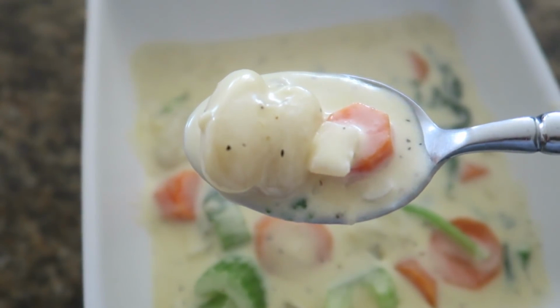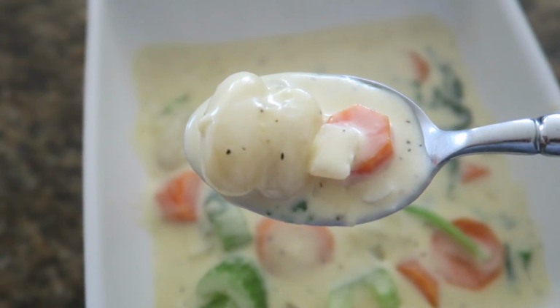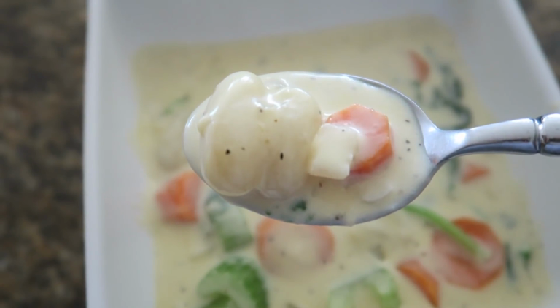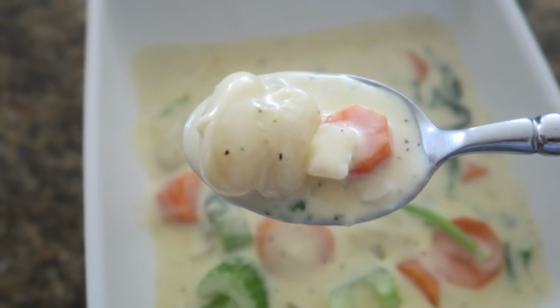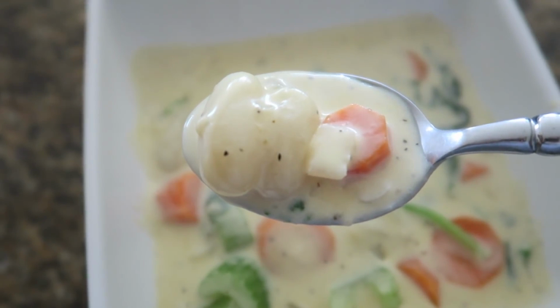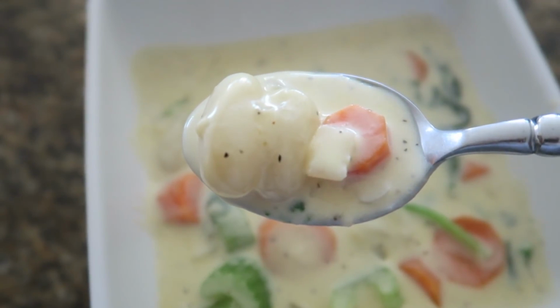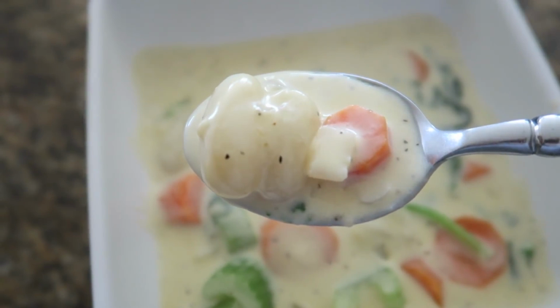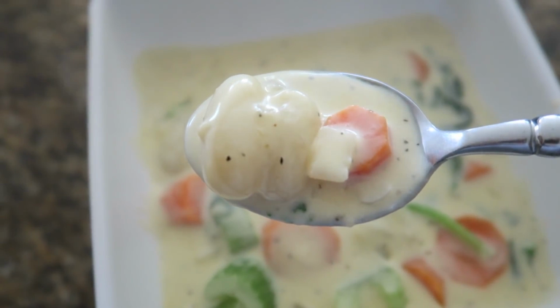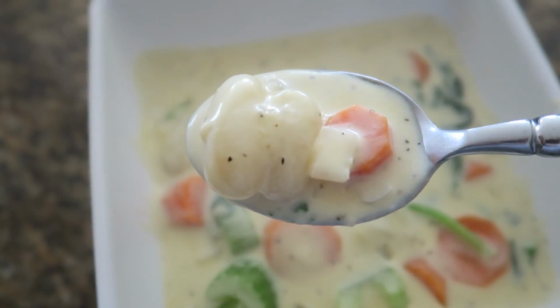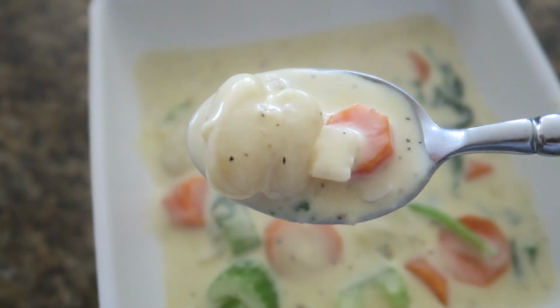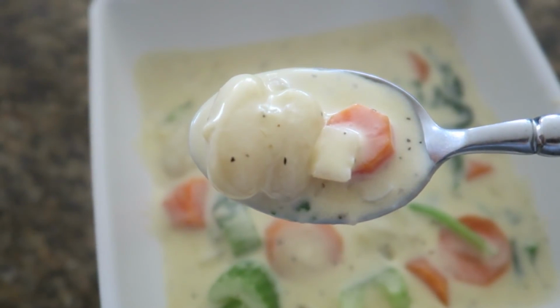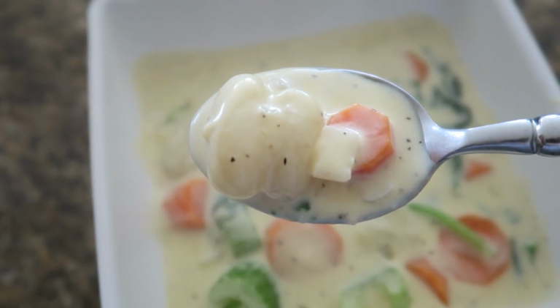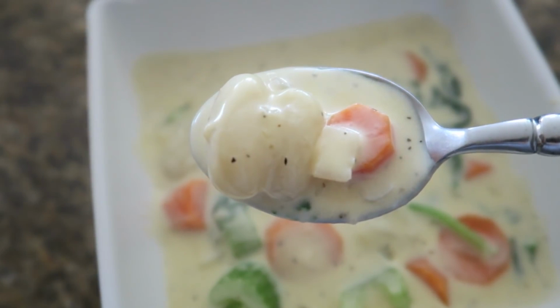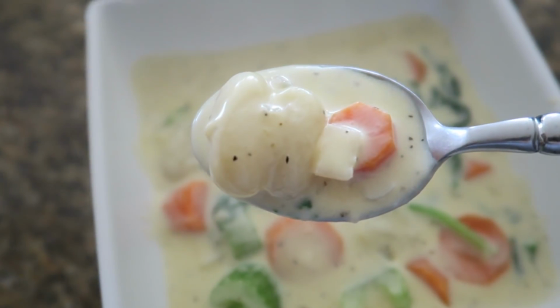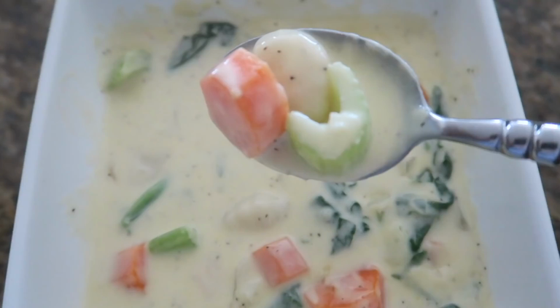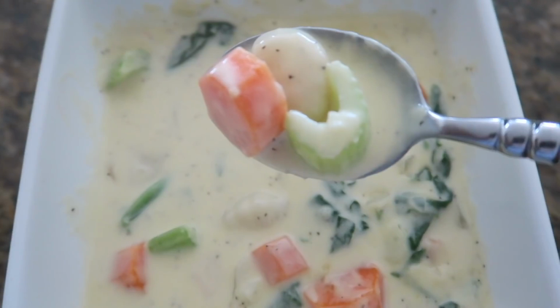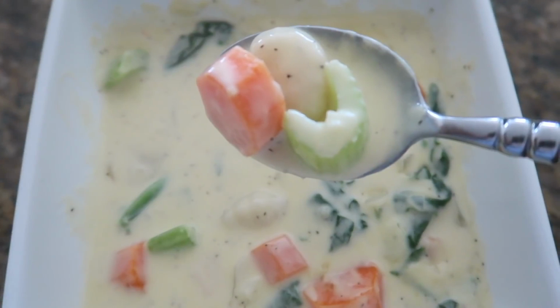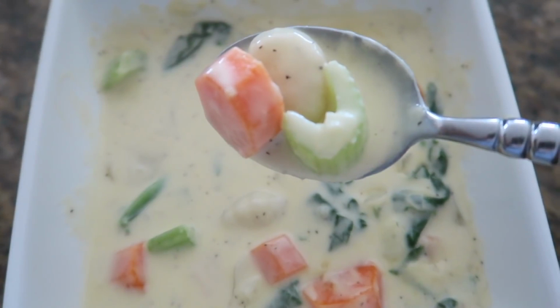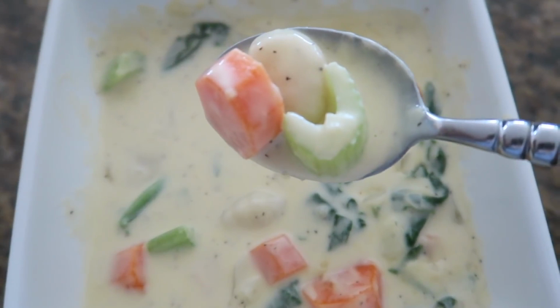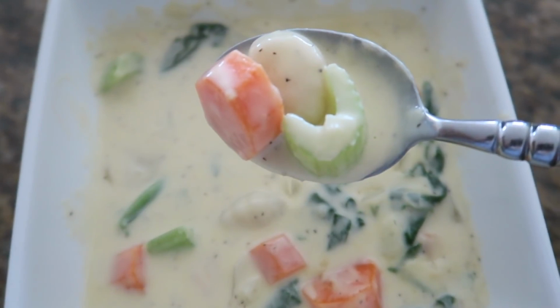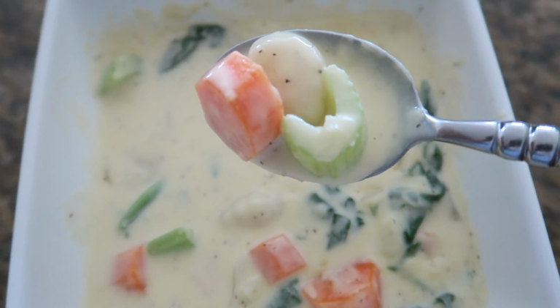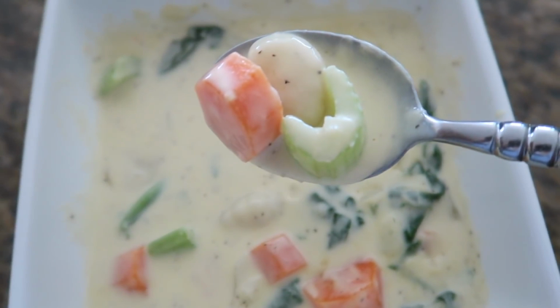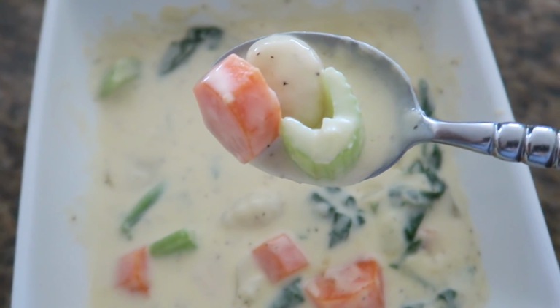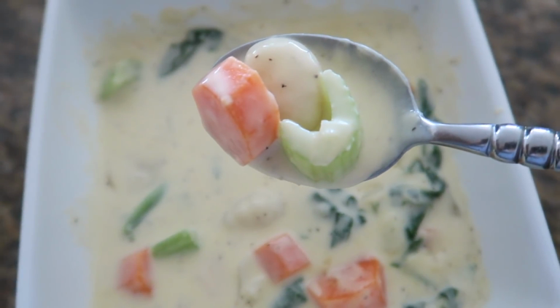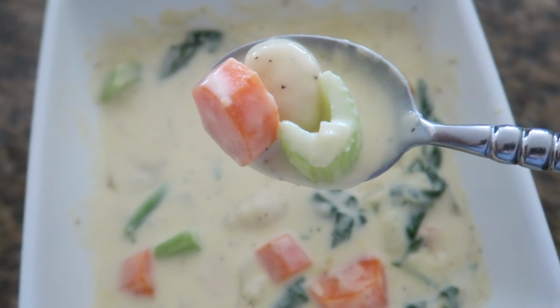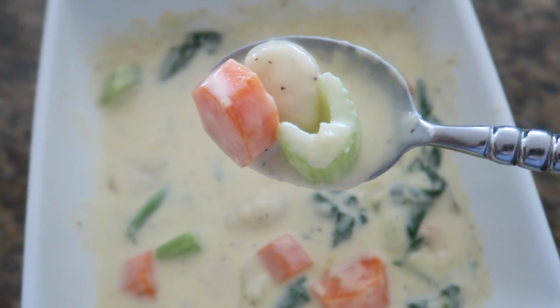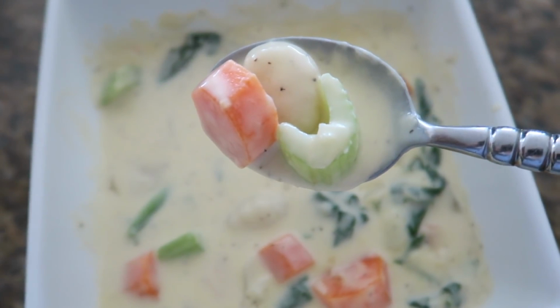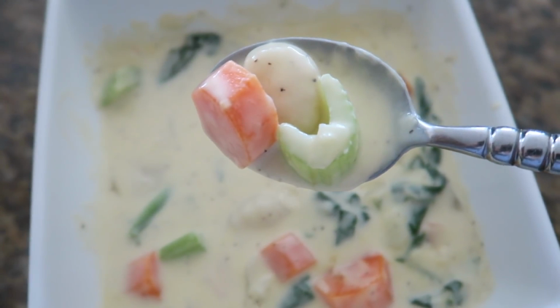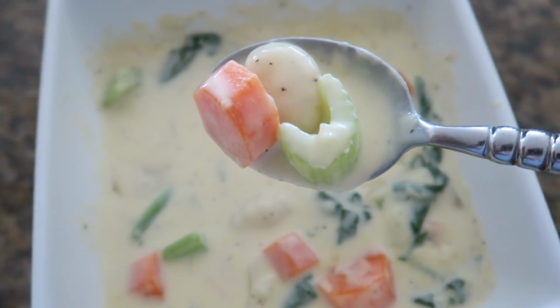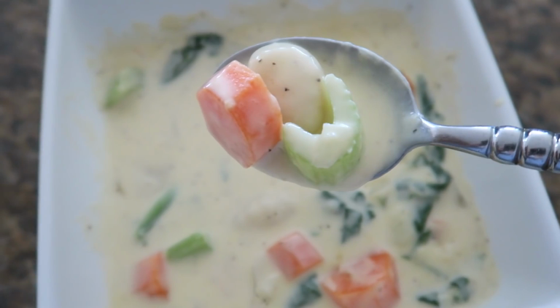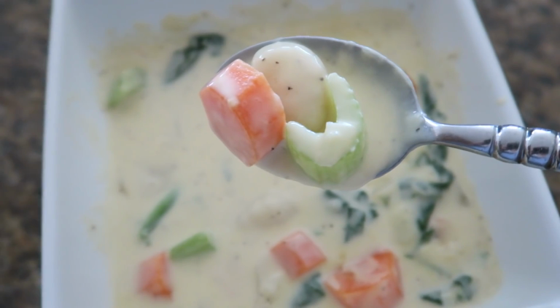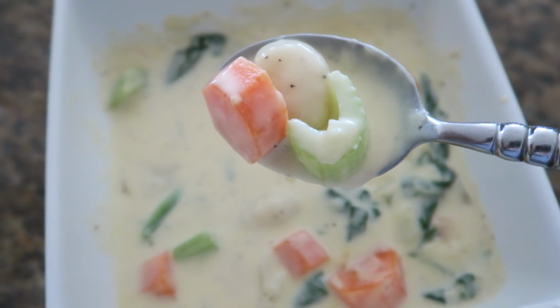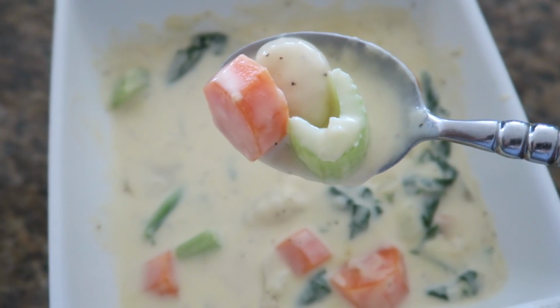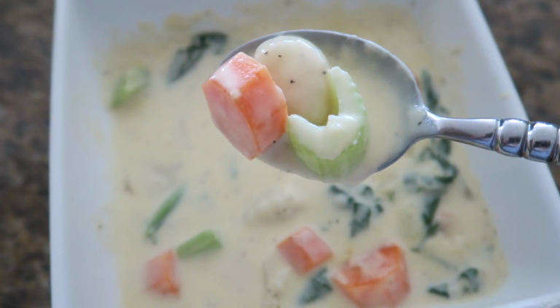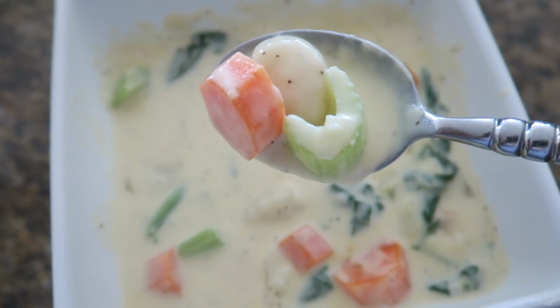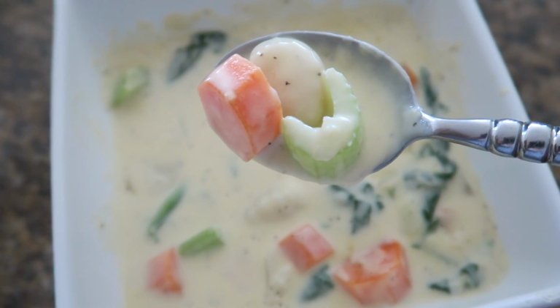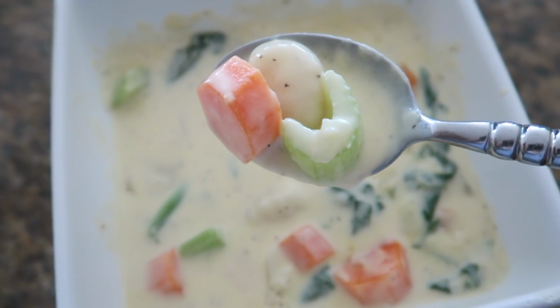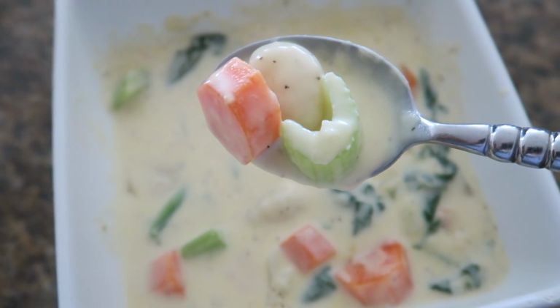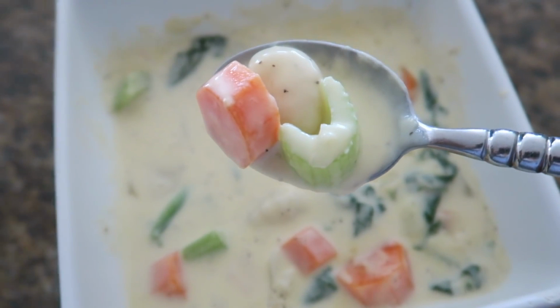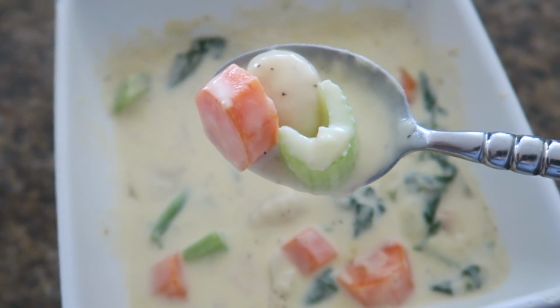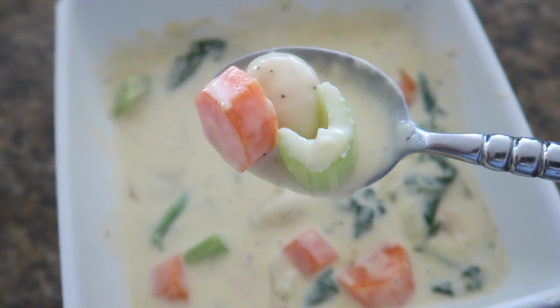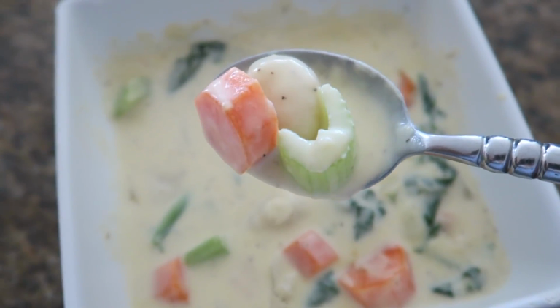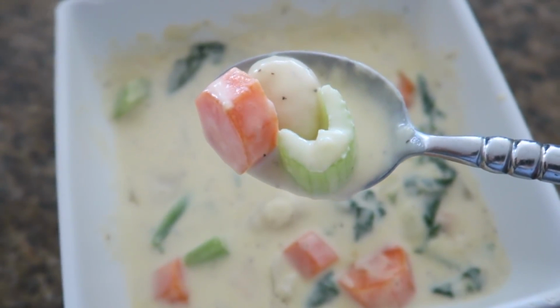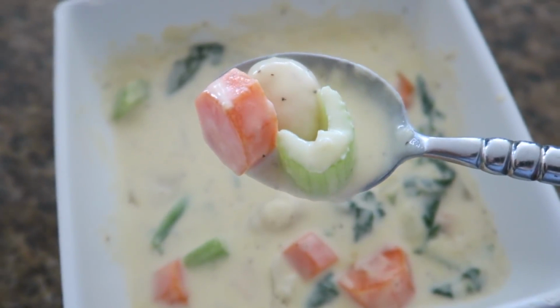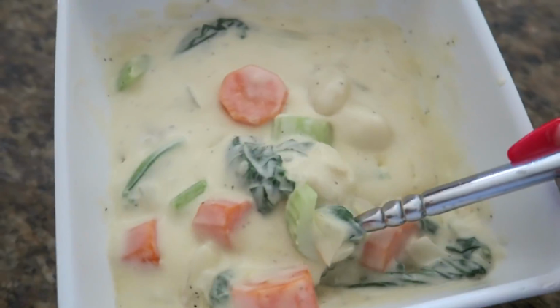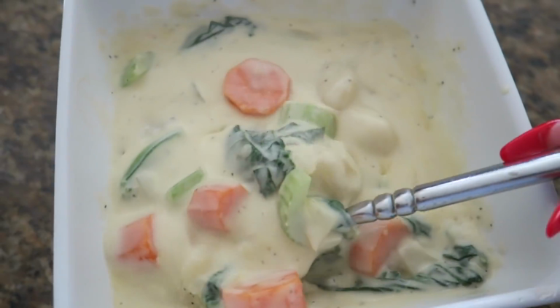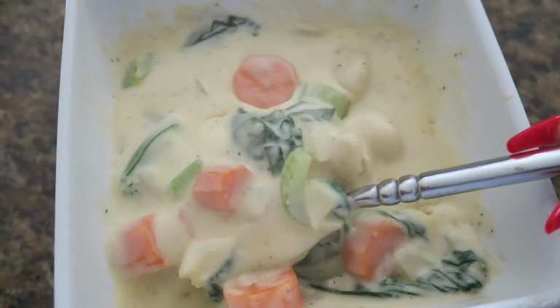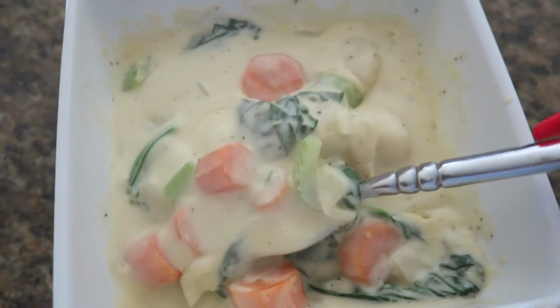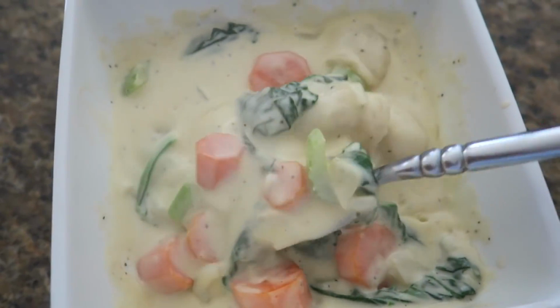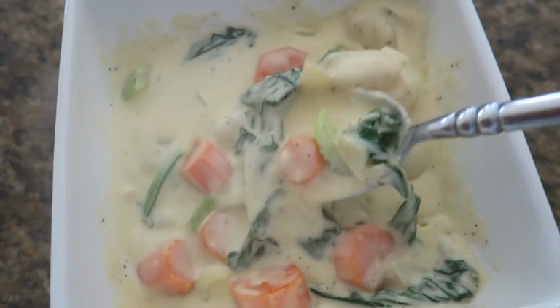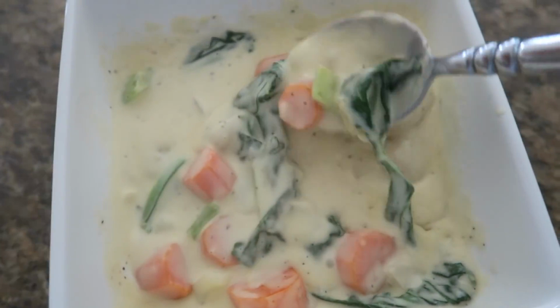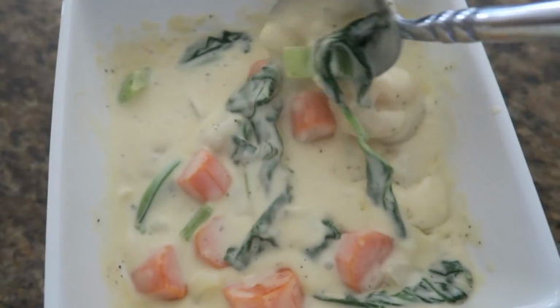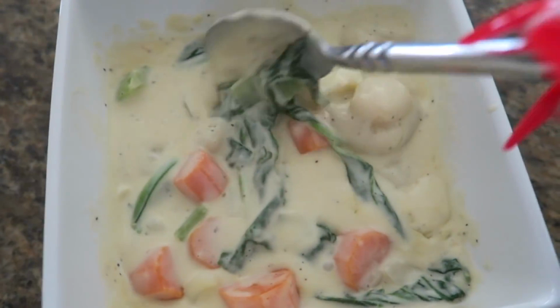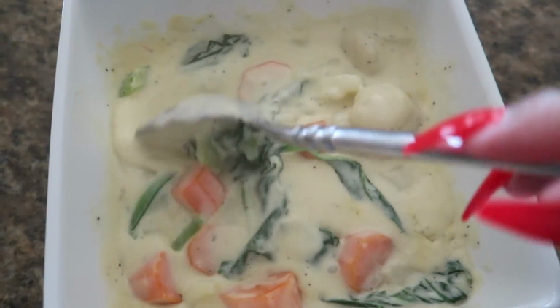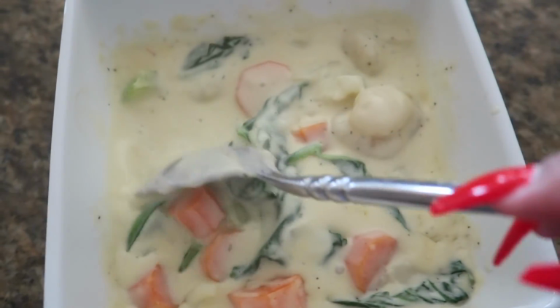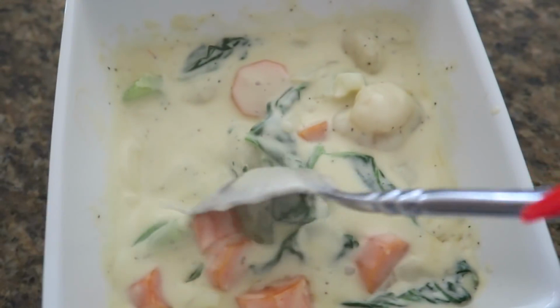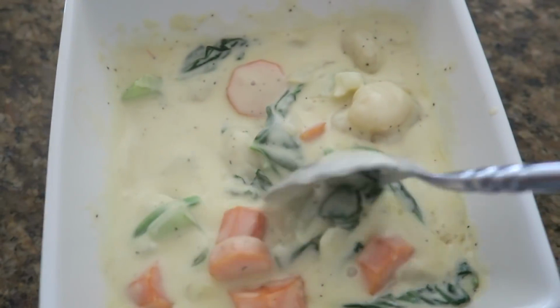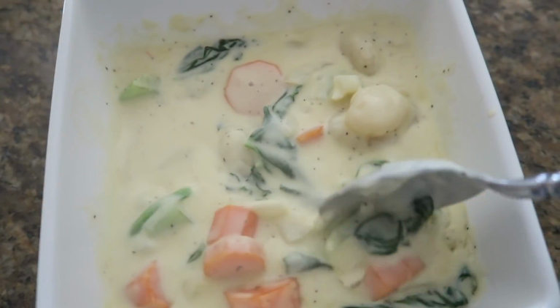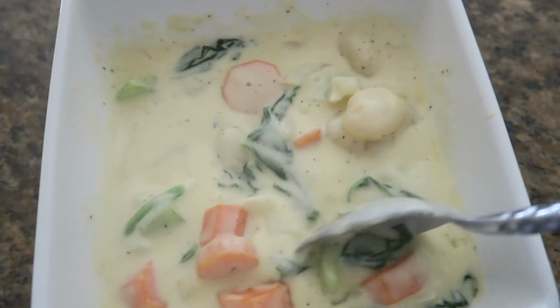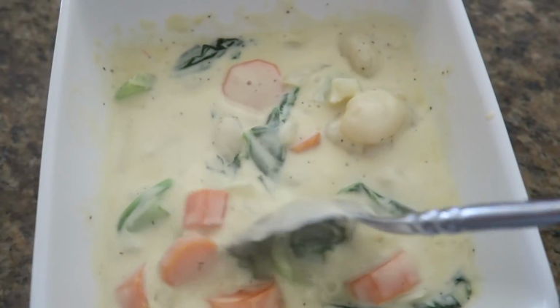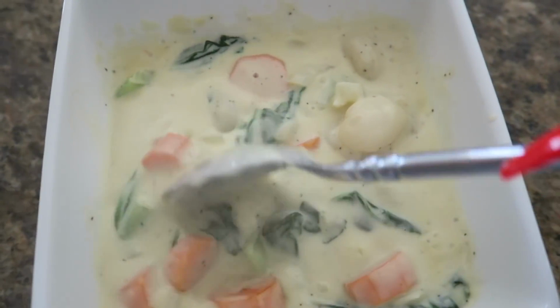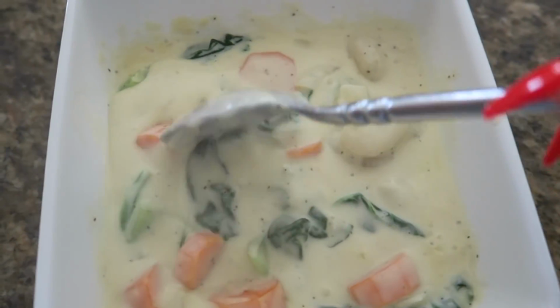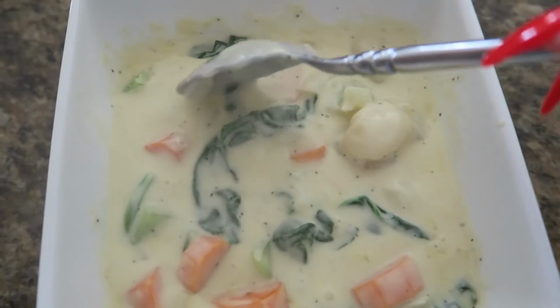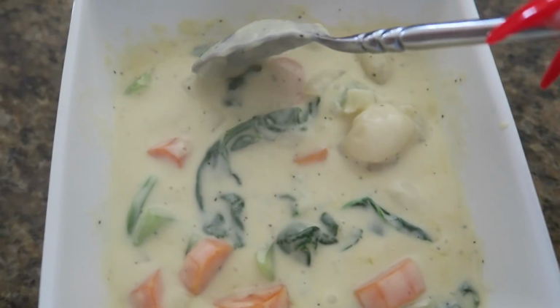After that, it's ready to go and ready to serve — just so delicious and creamy and perfect for those cold nights.